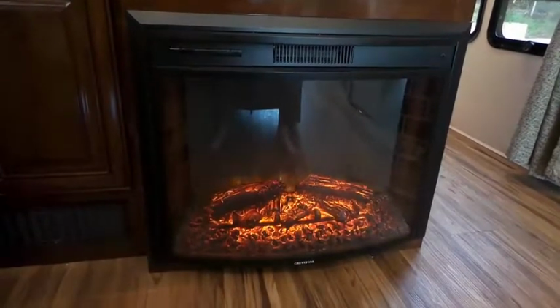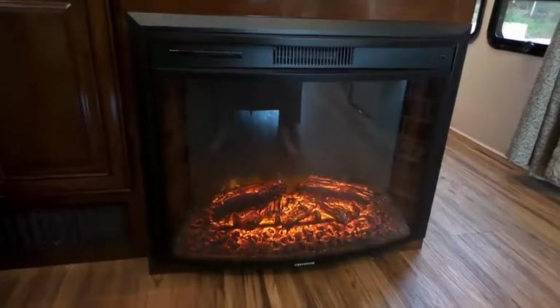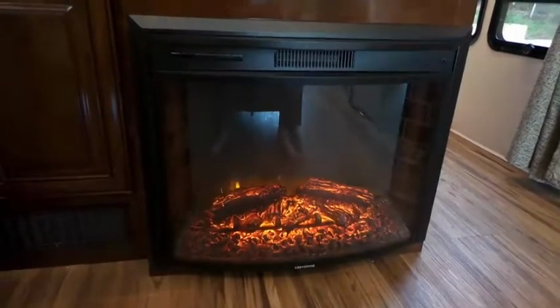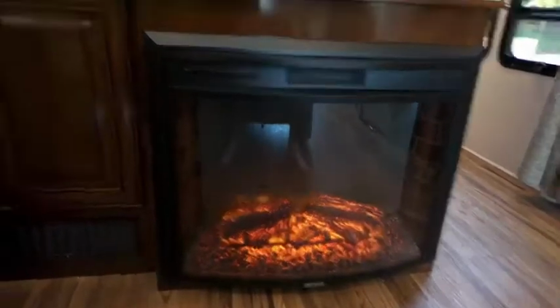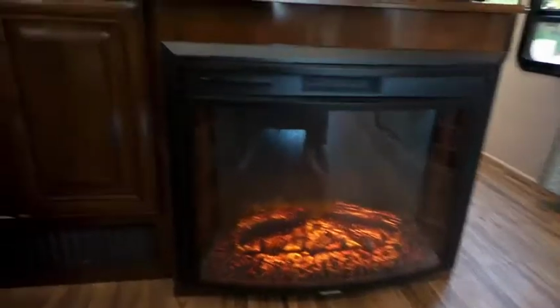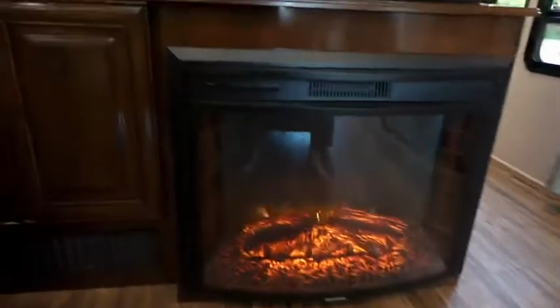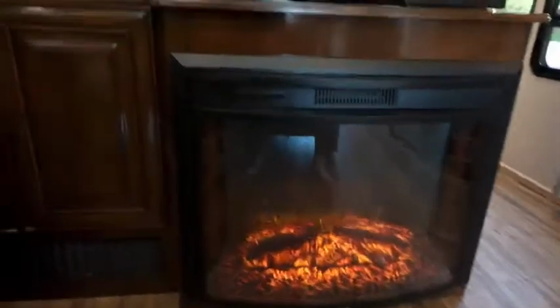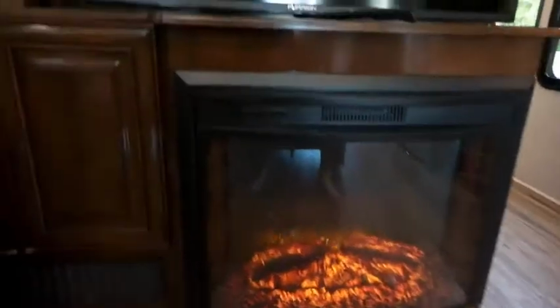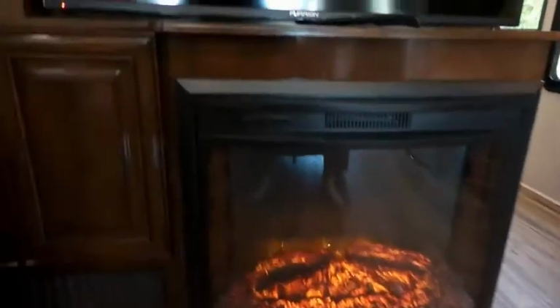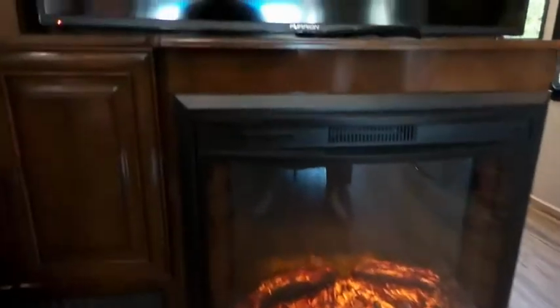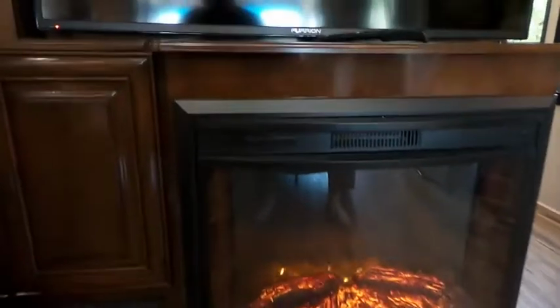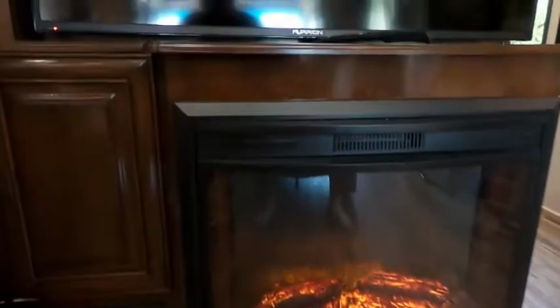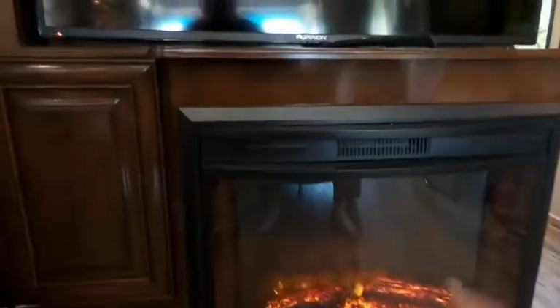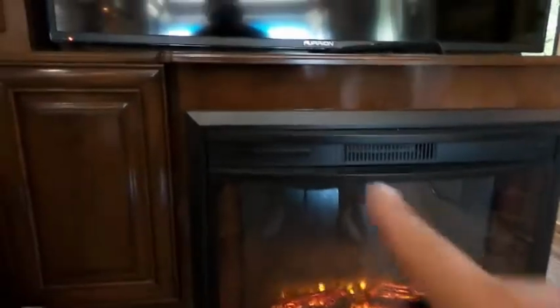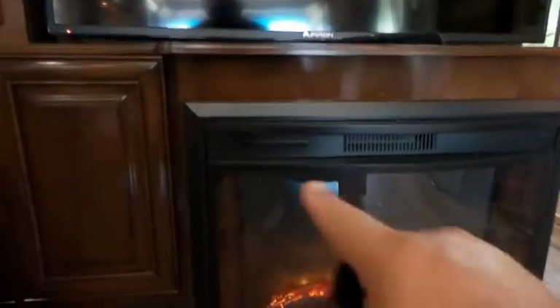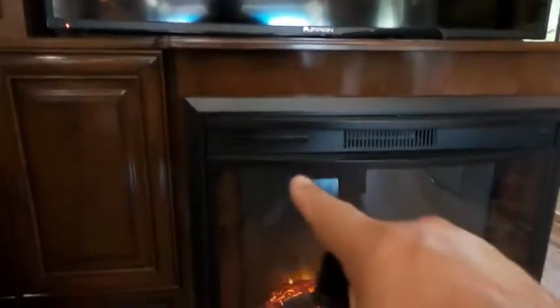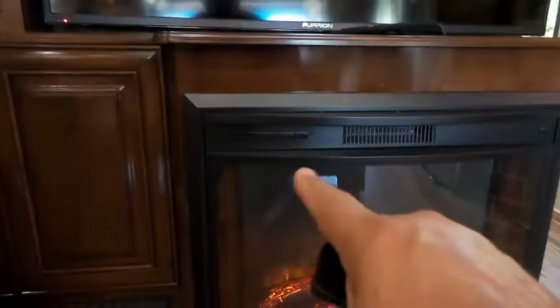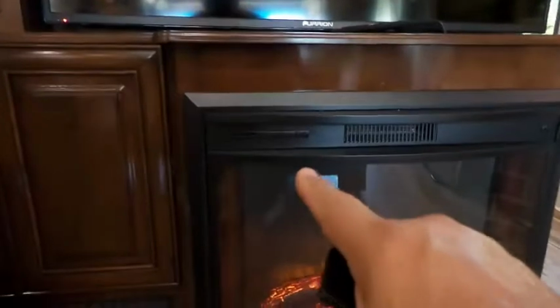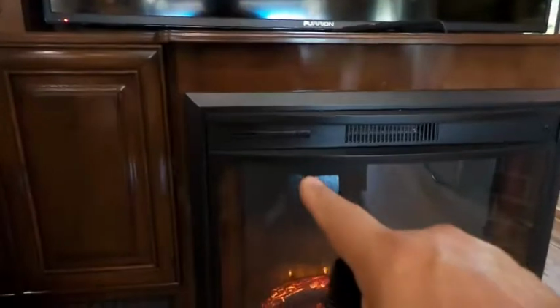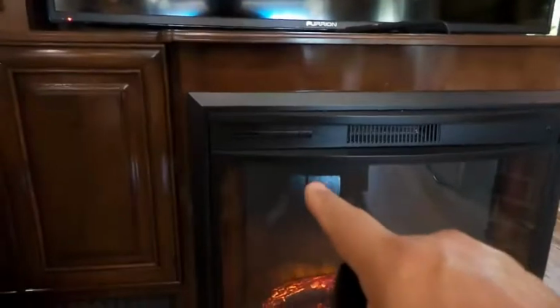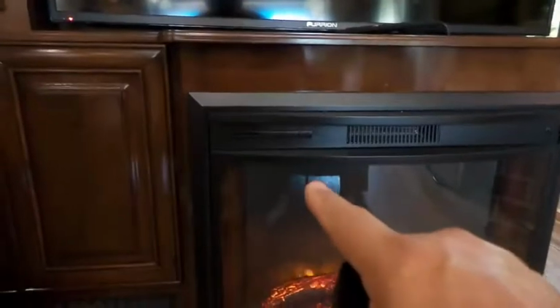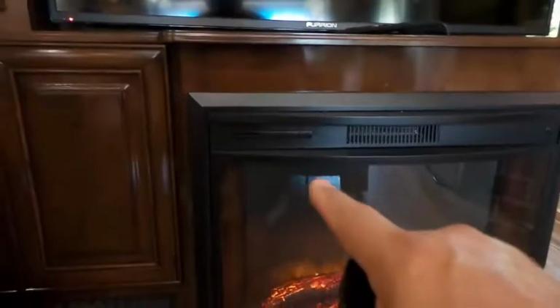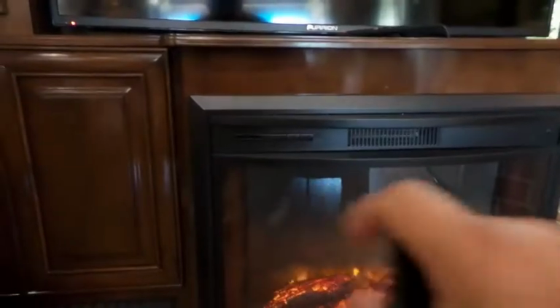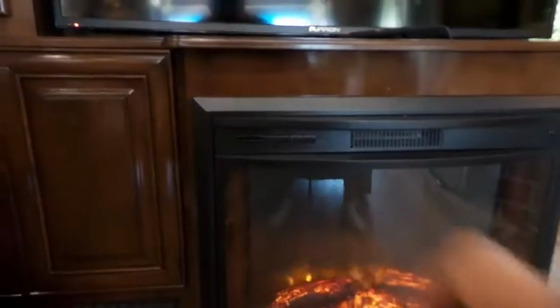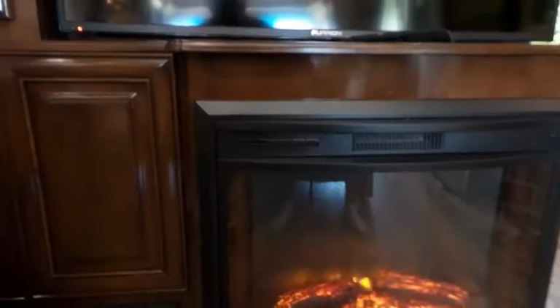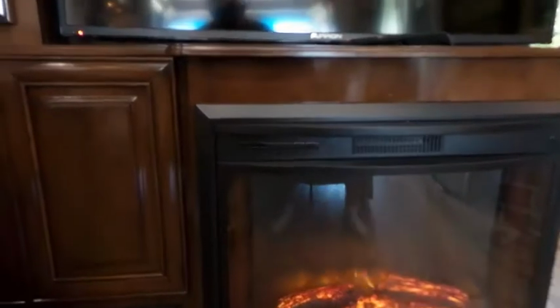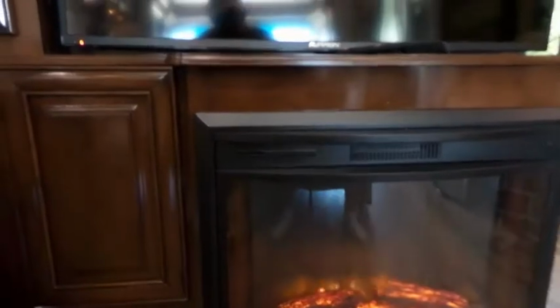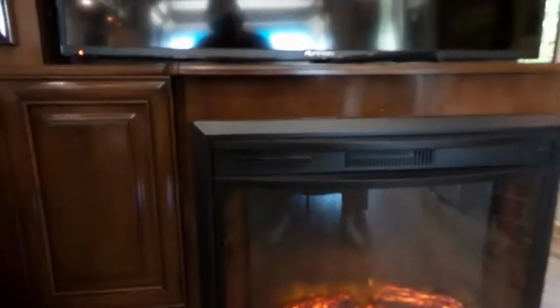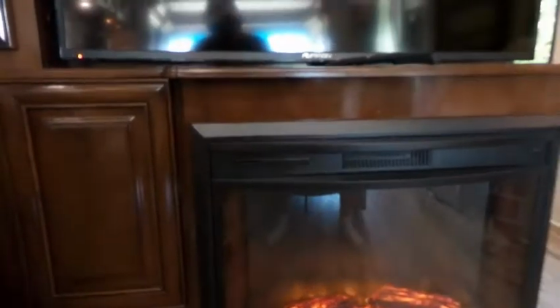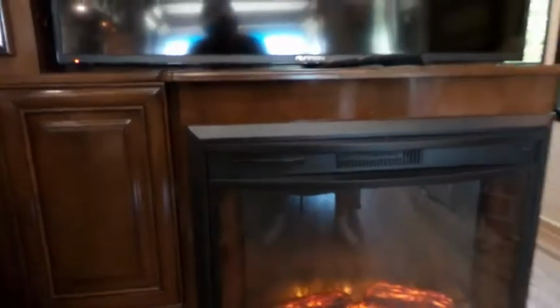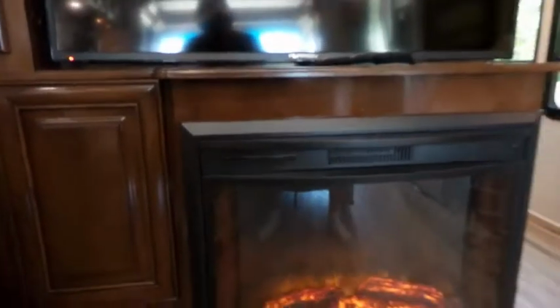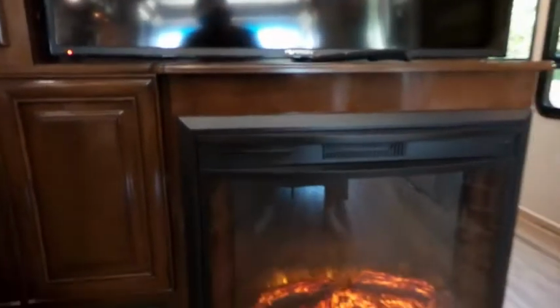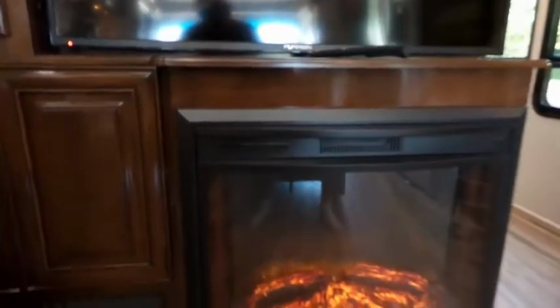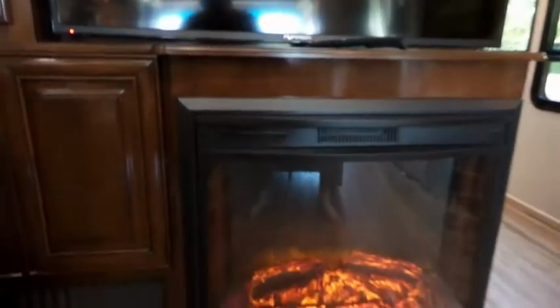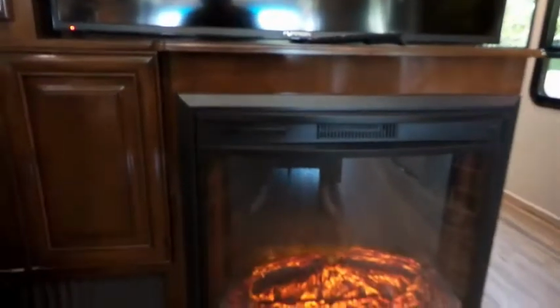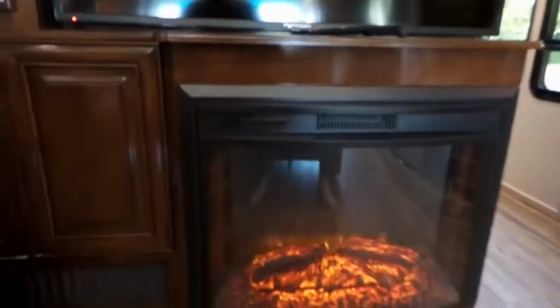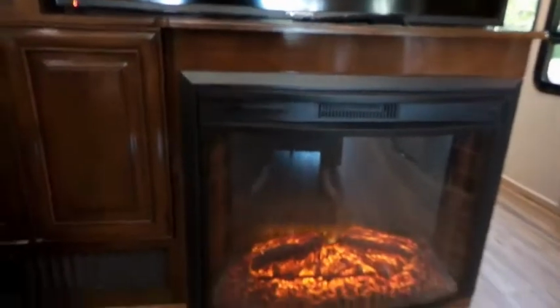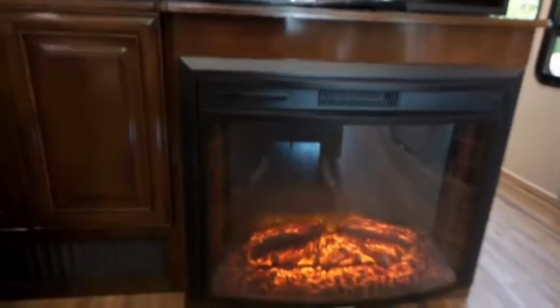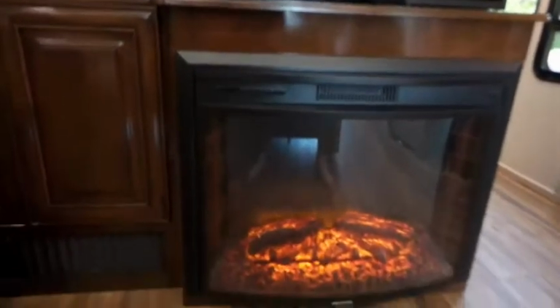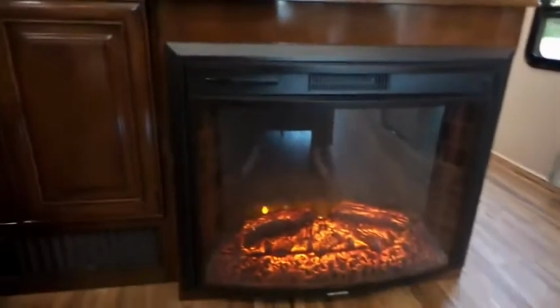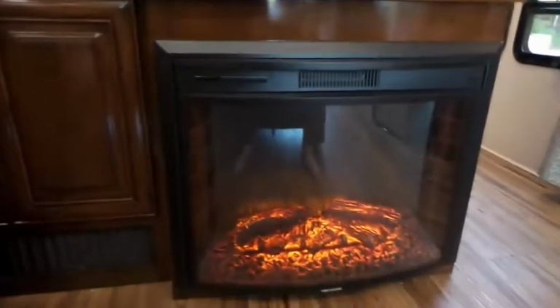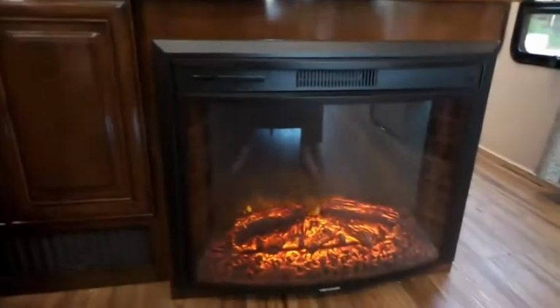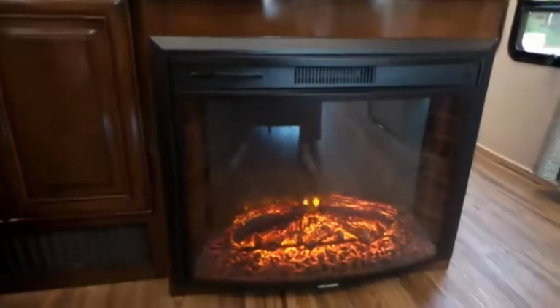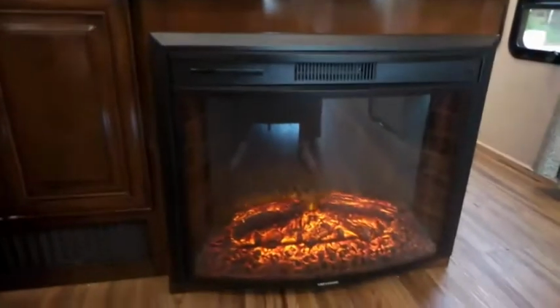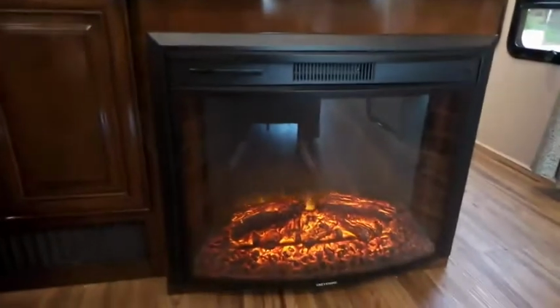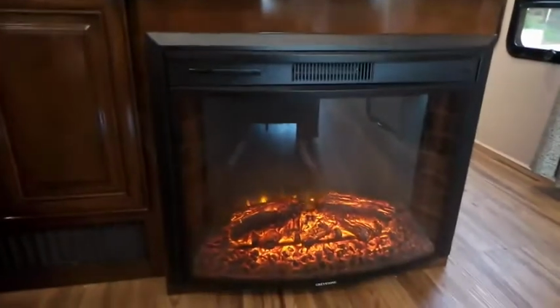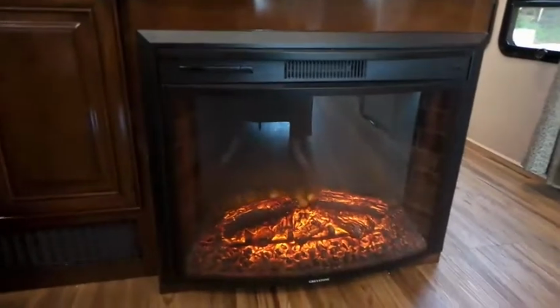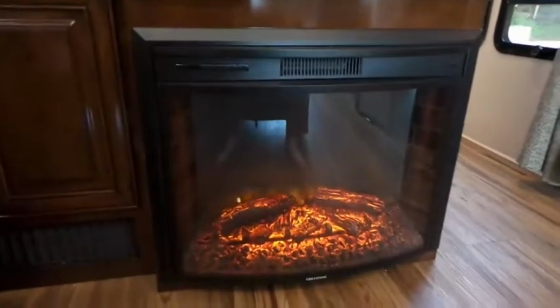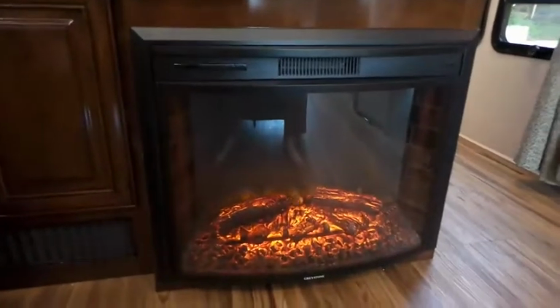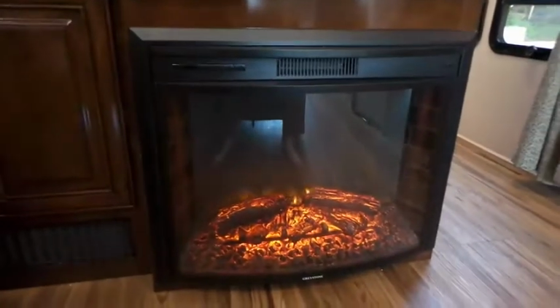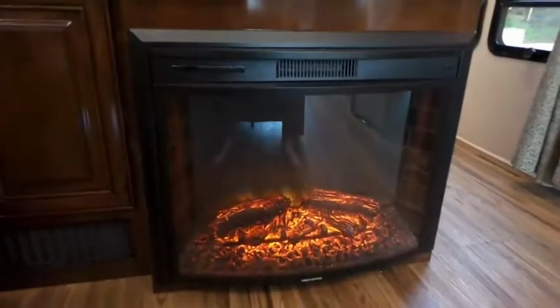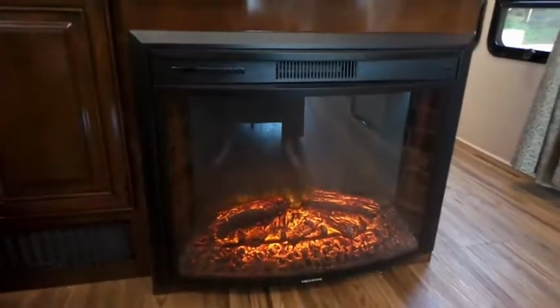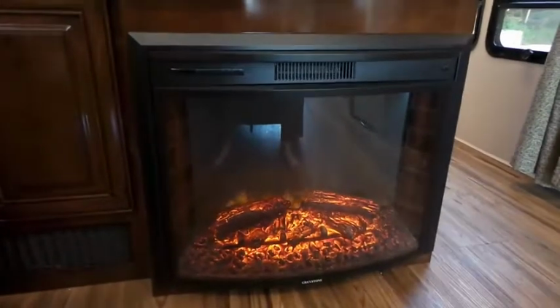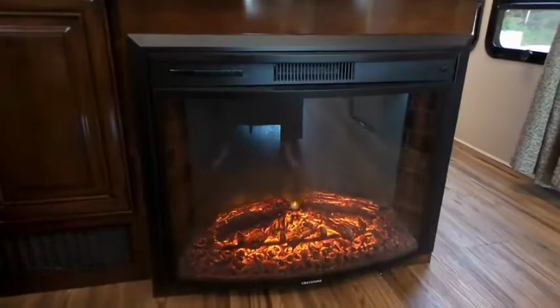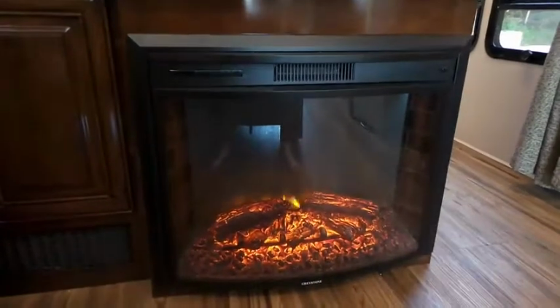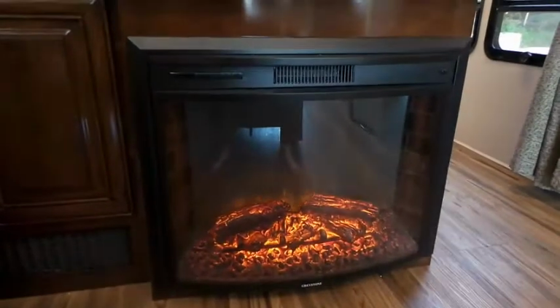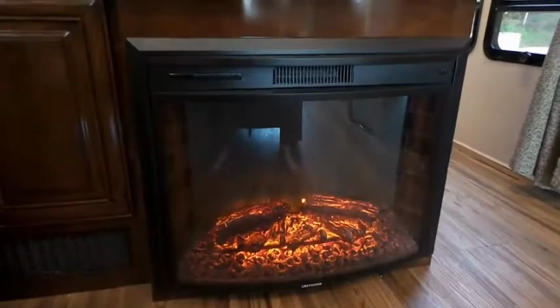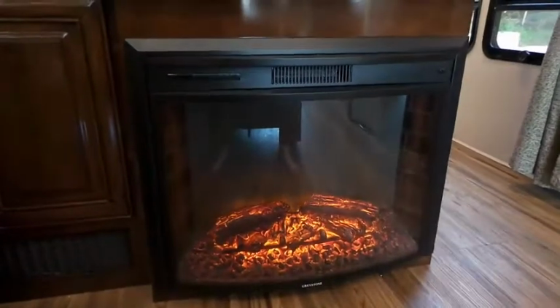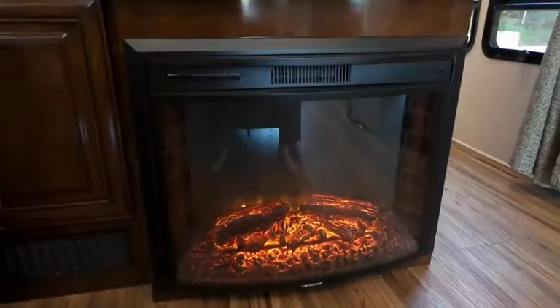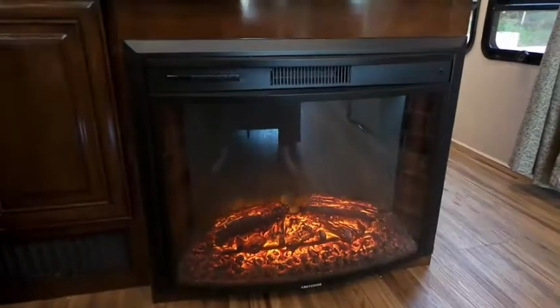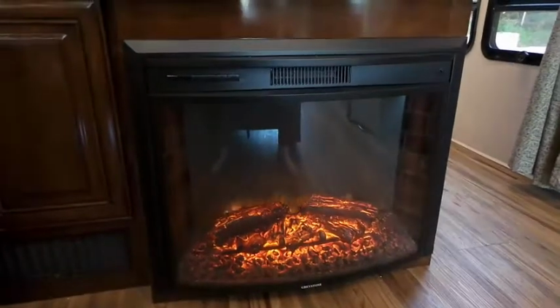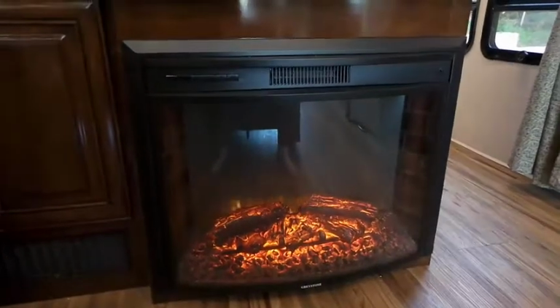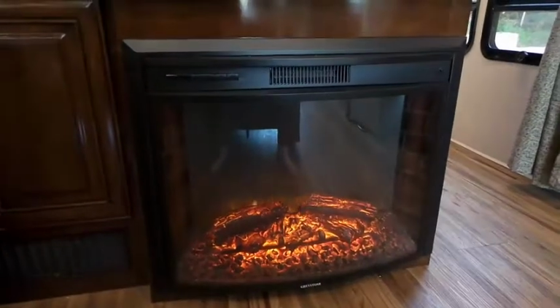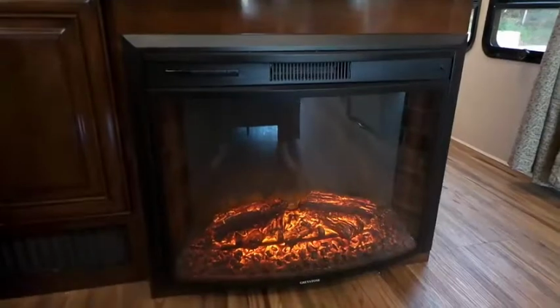And again the buttons below will also control it. And that's the fireplace.